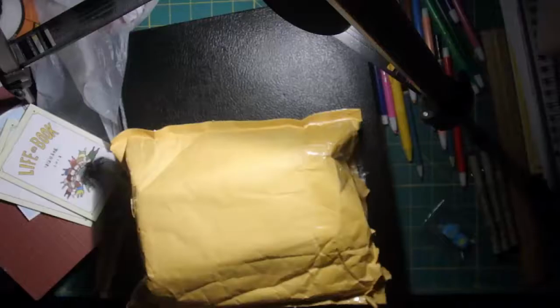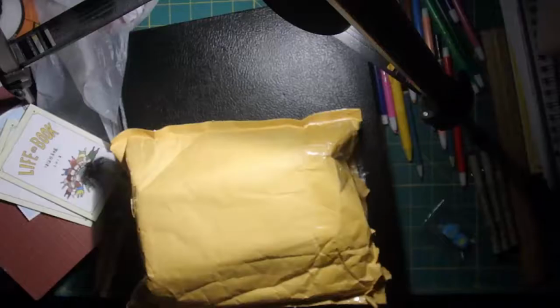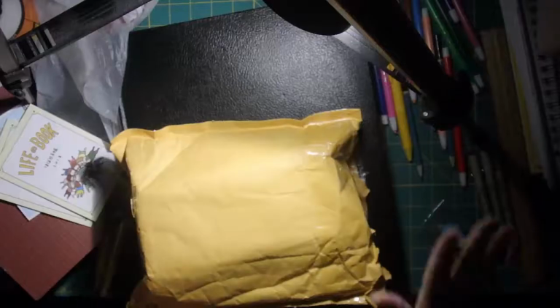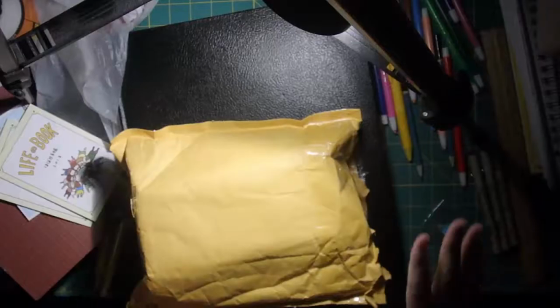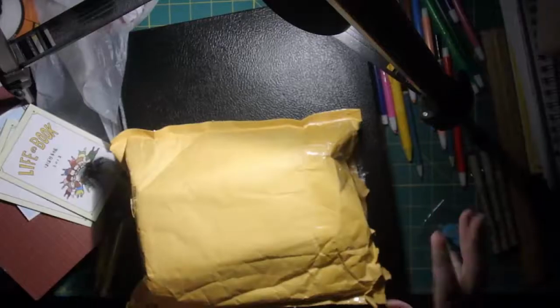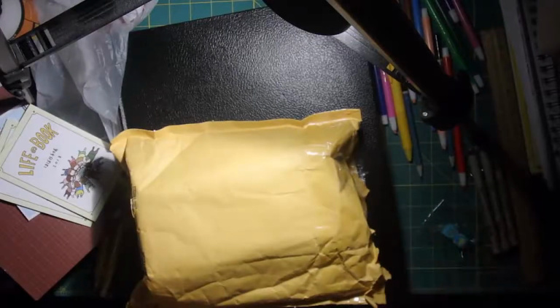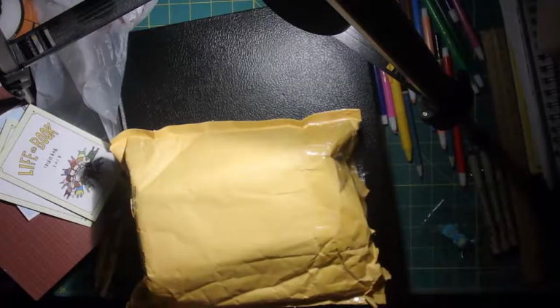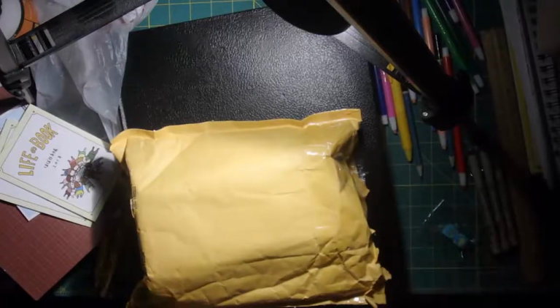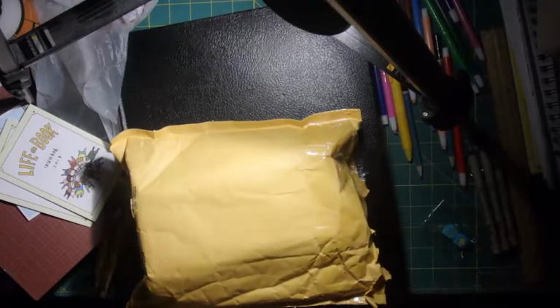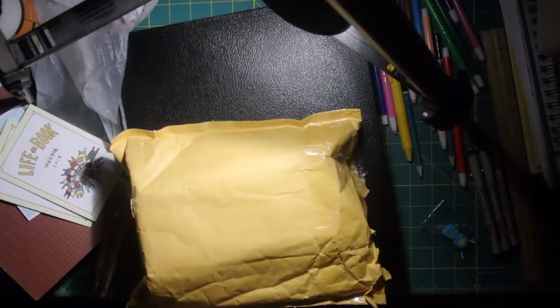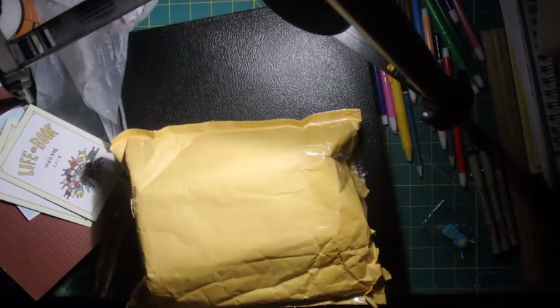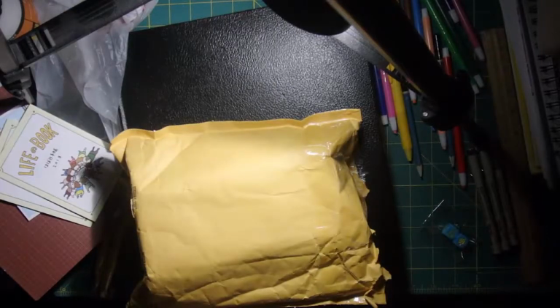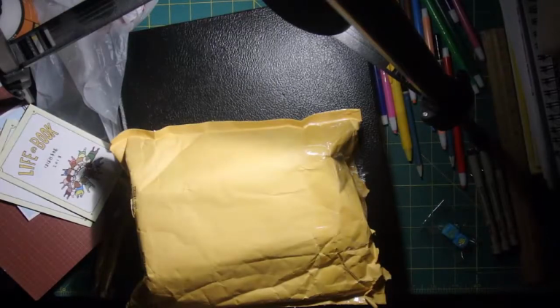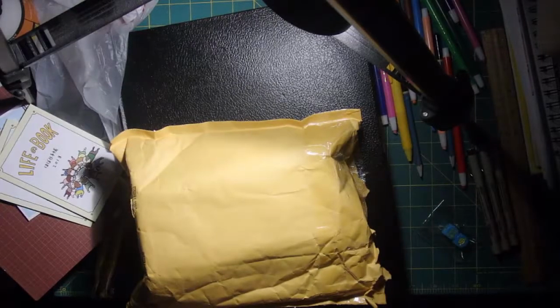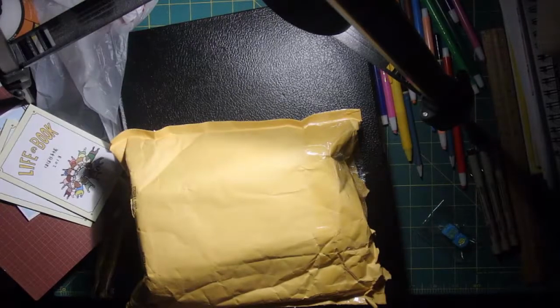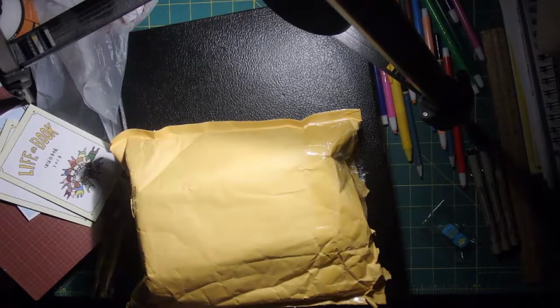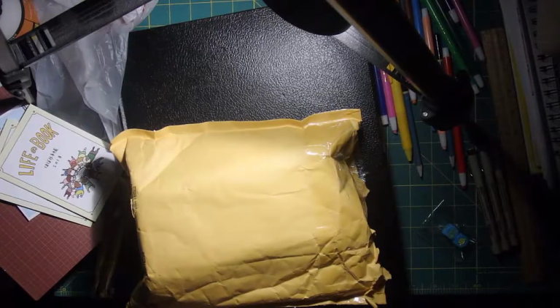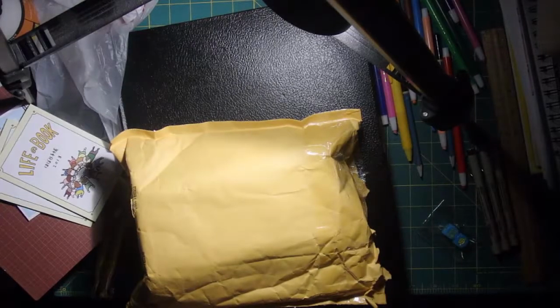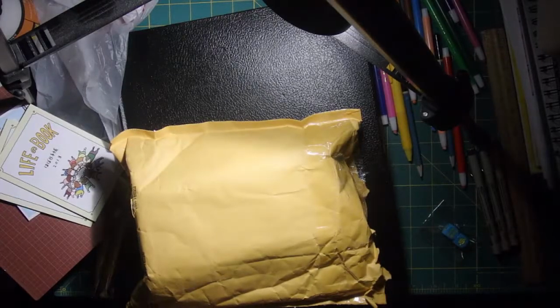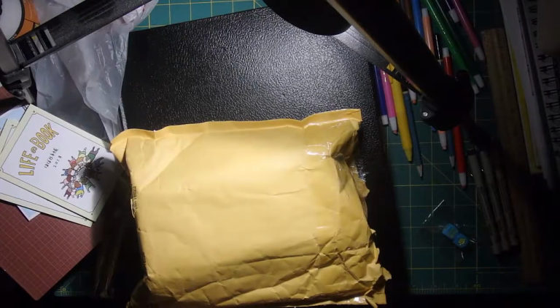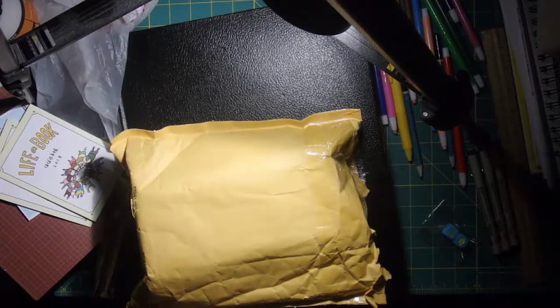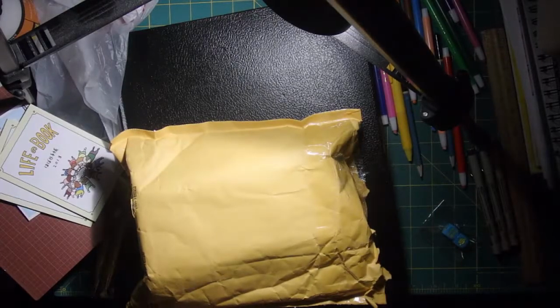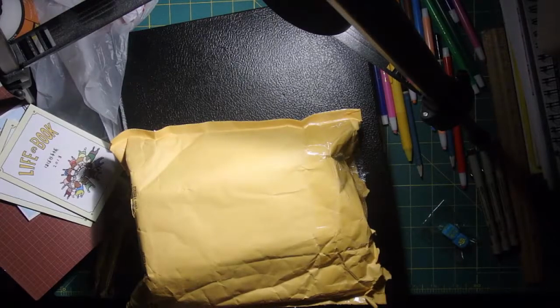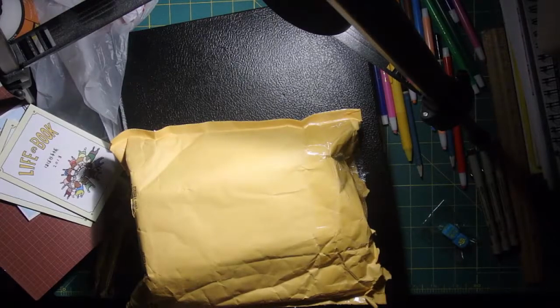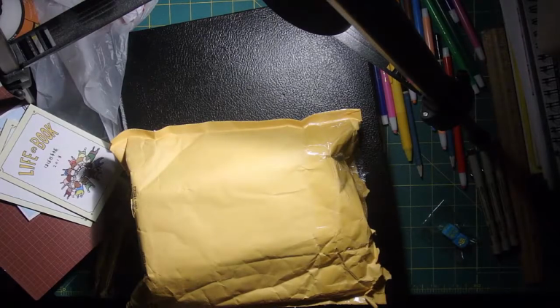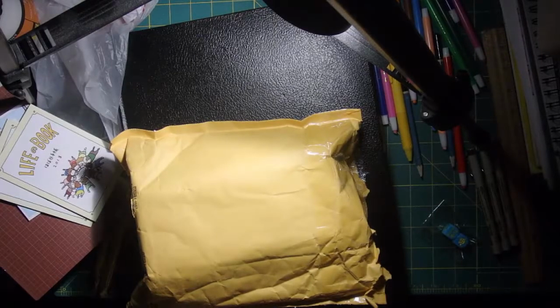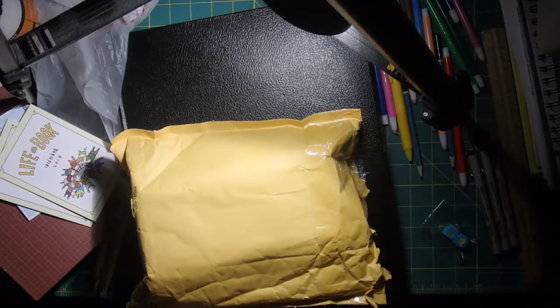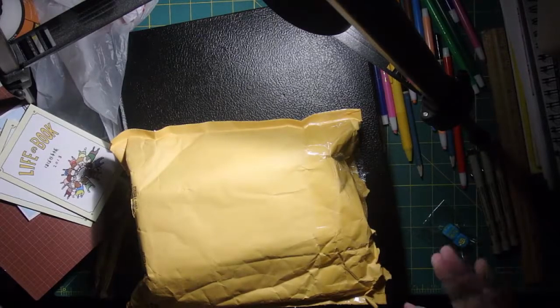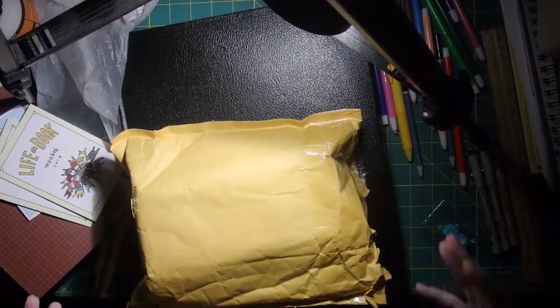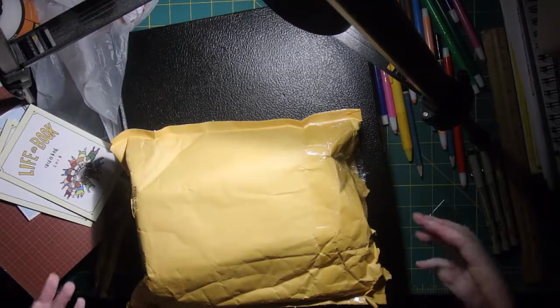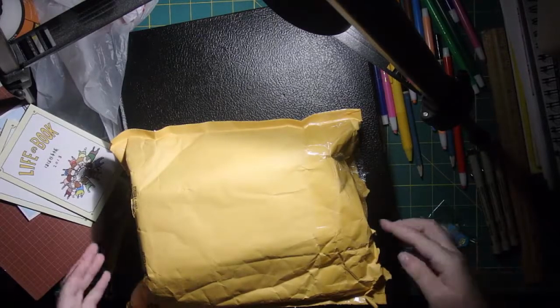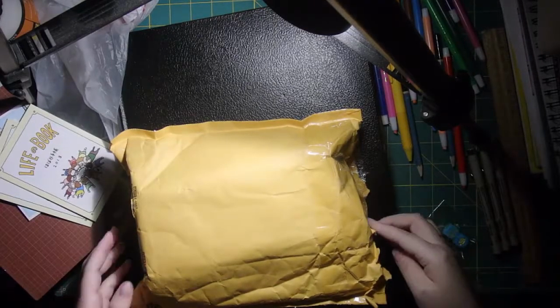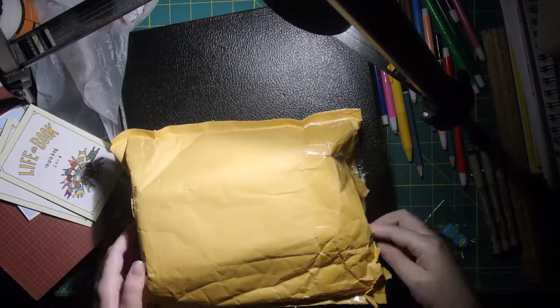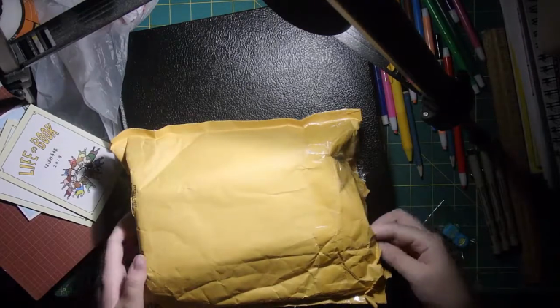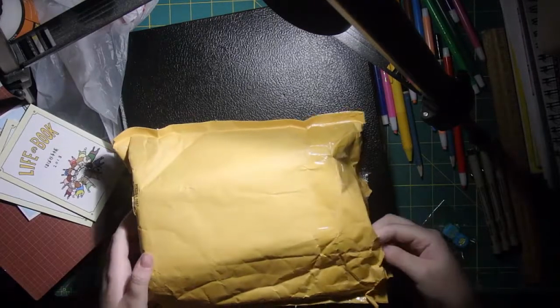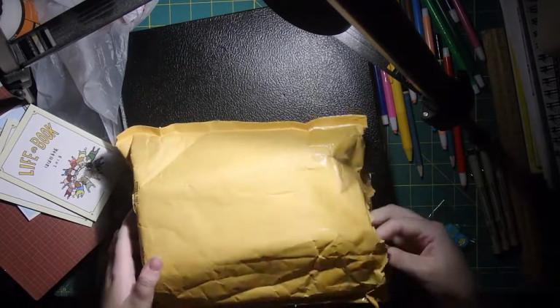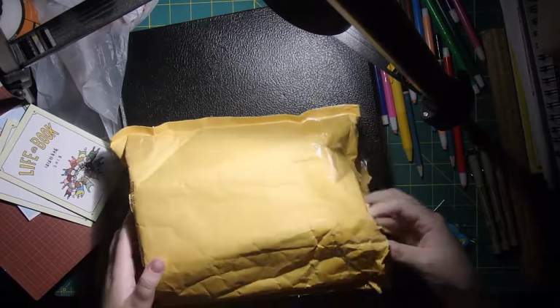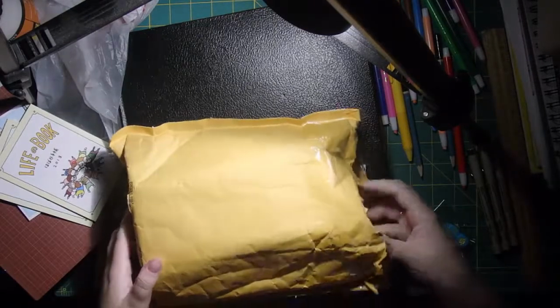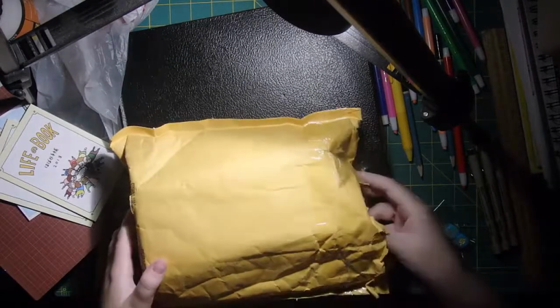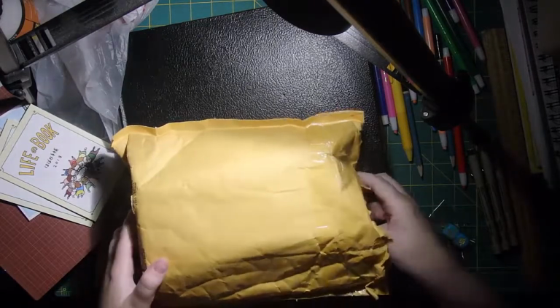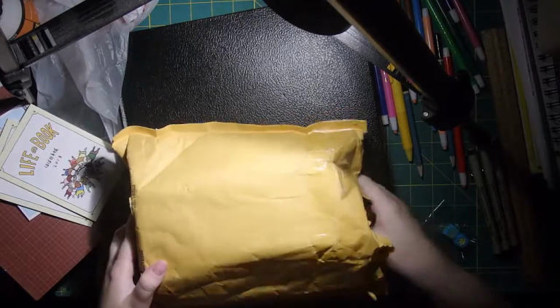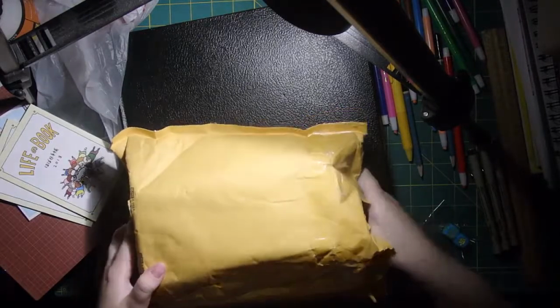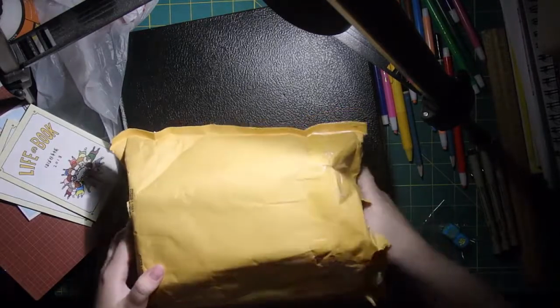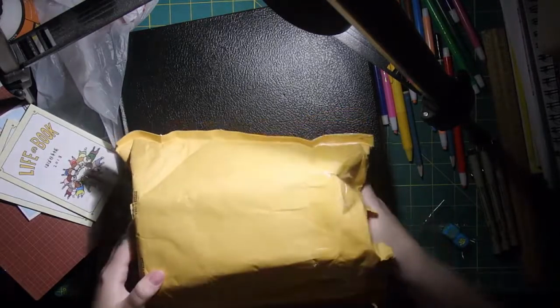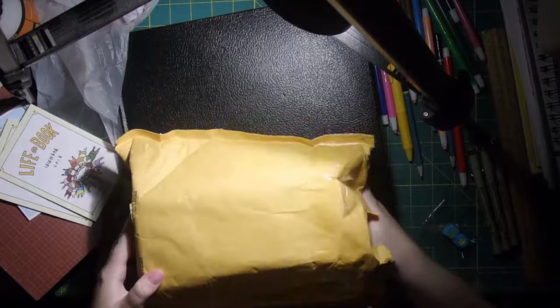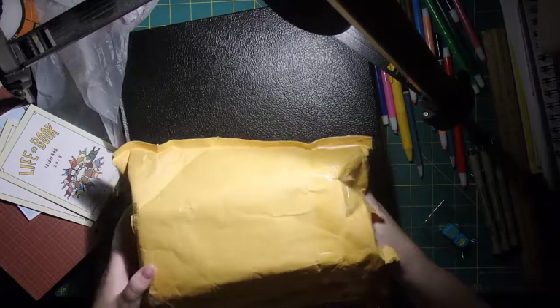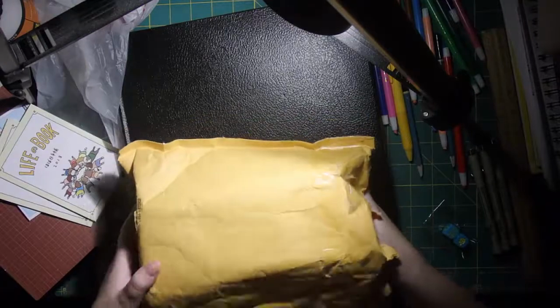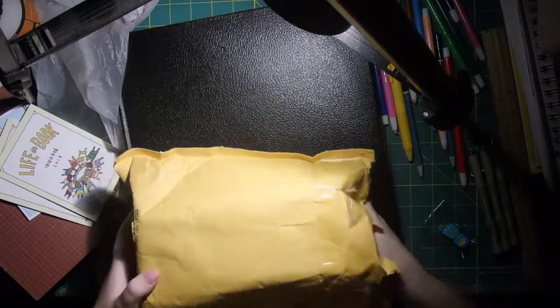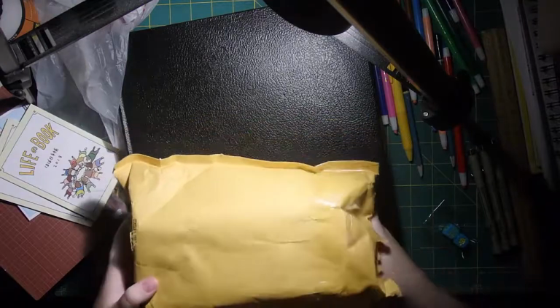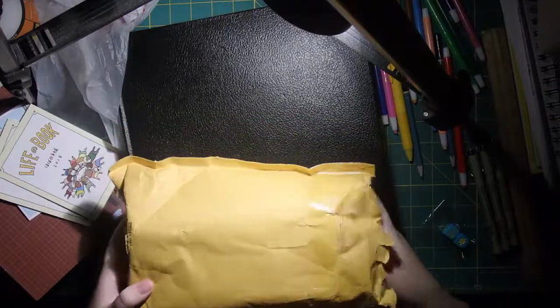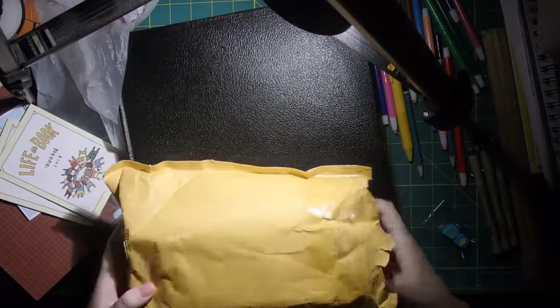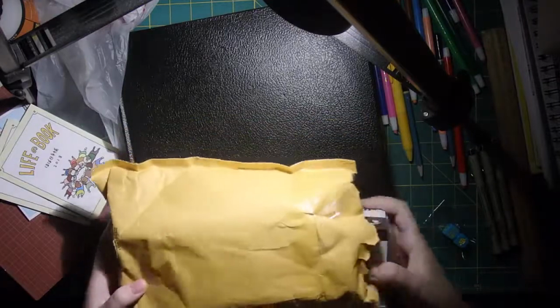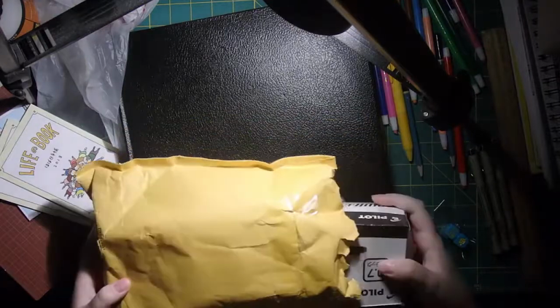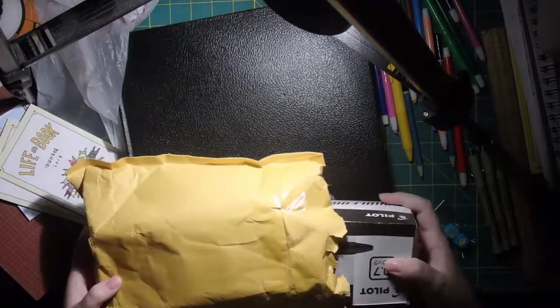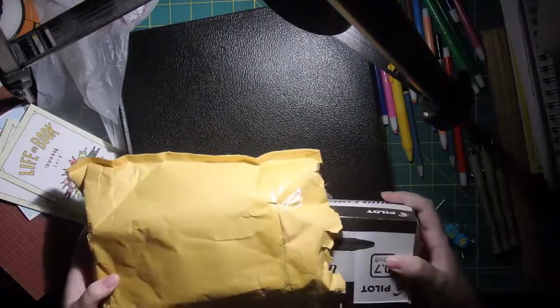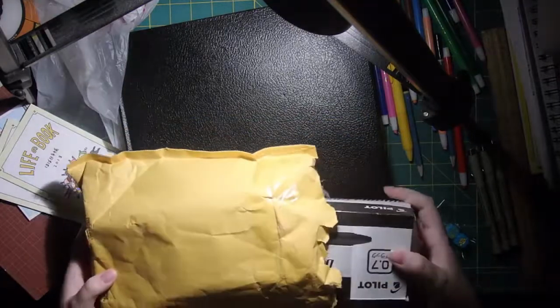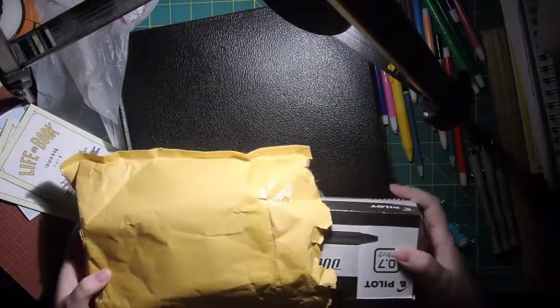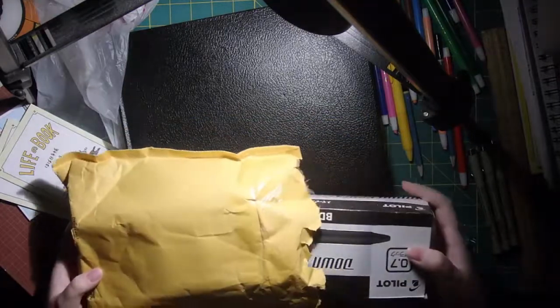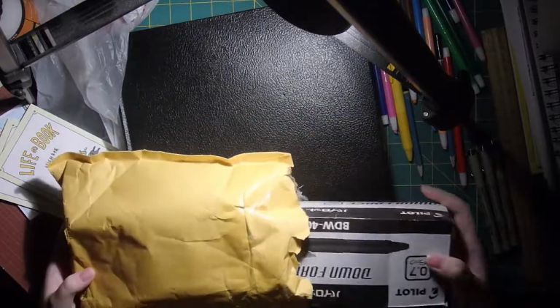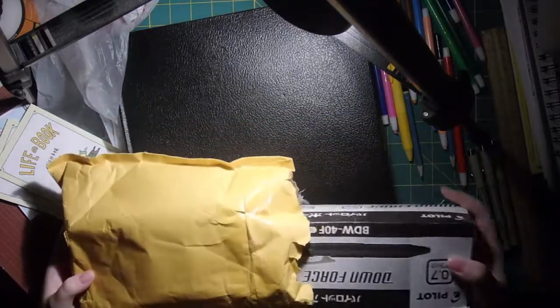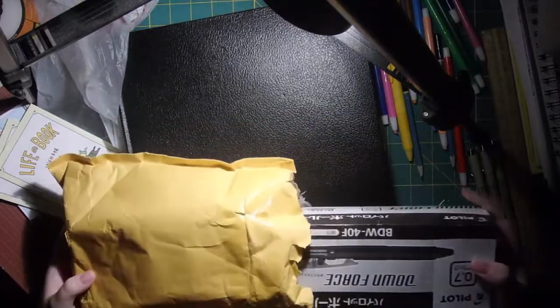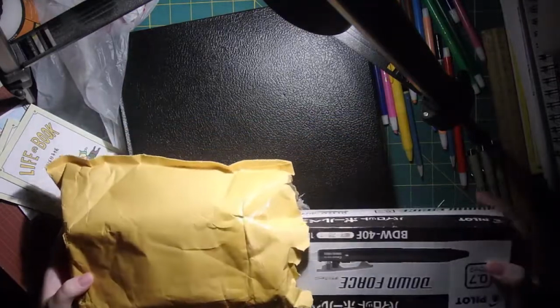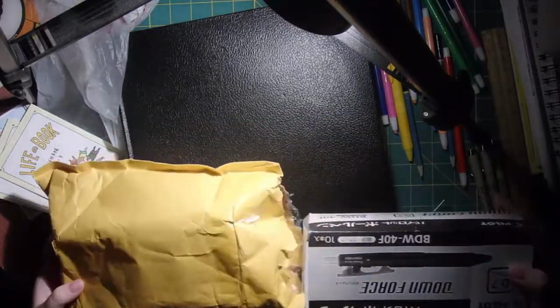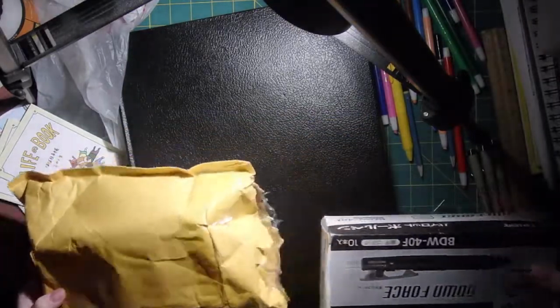Hi guys, I am Crystal Sky, and I'm really excited today because I got my Tokyo Pen Shop order. So let's crack into this order here.